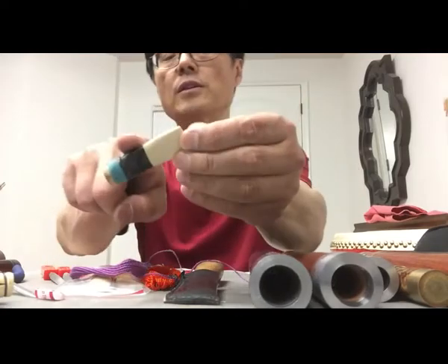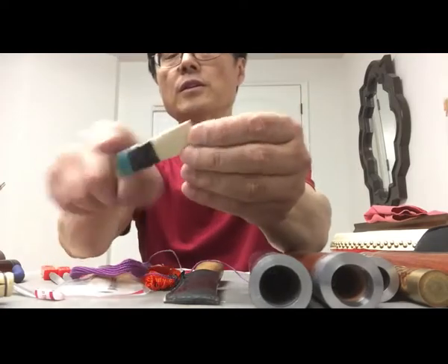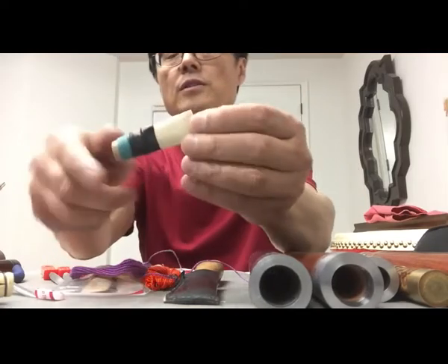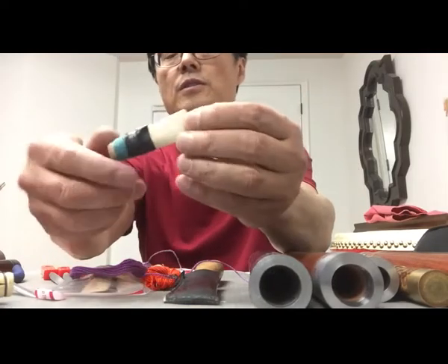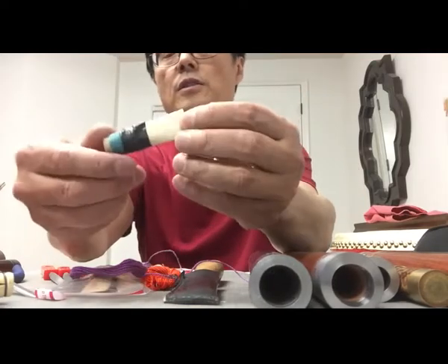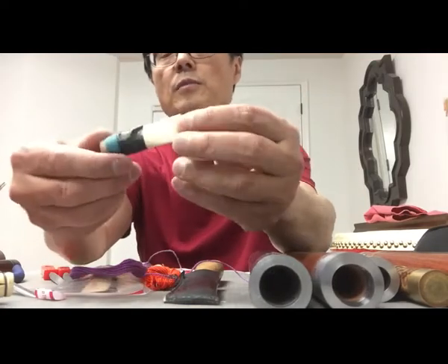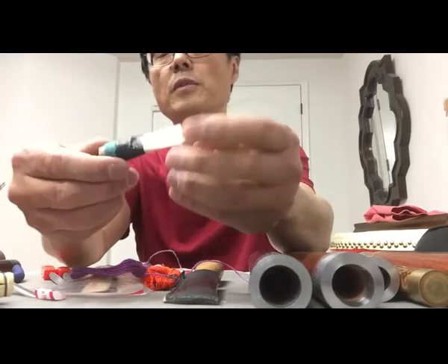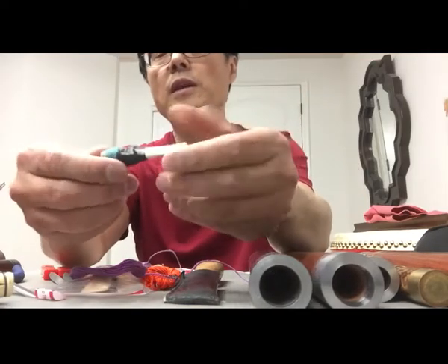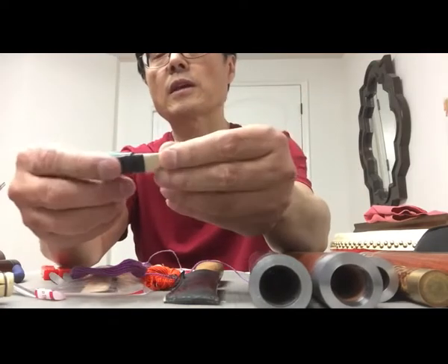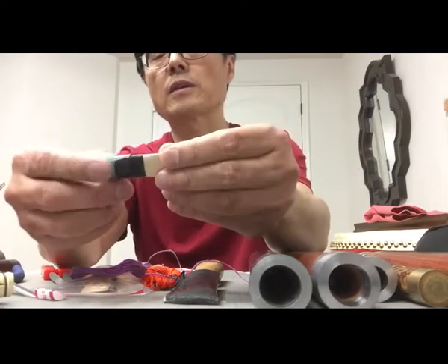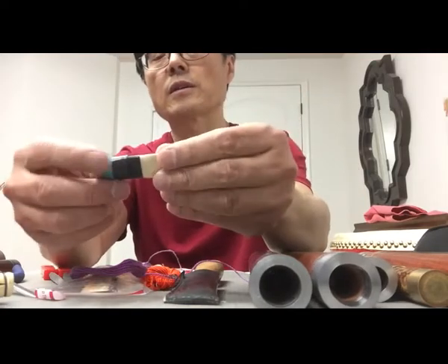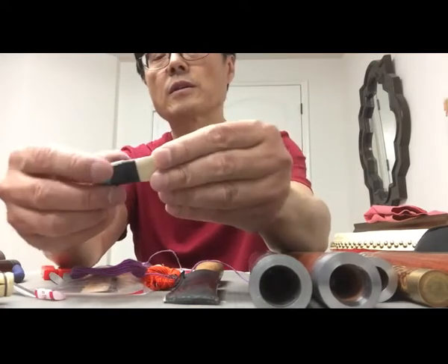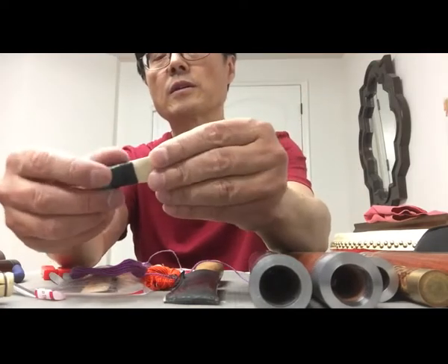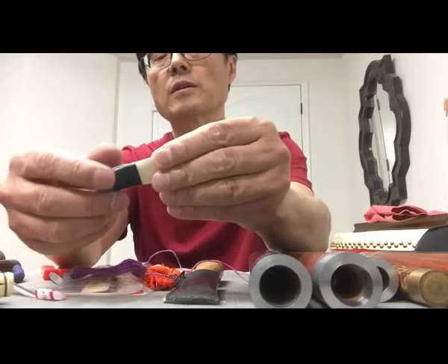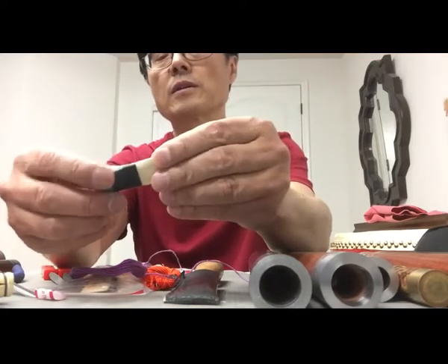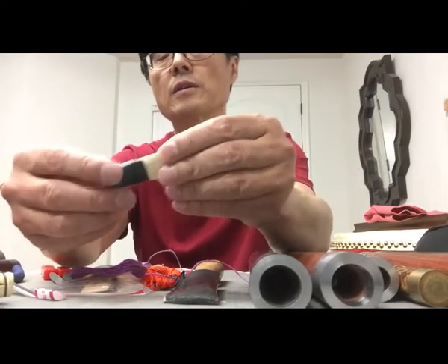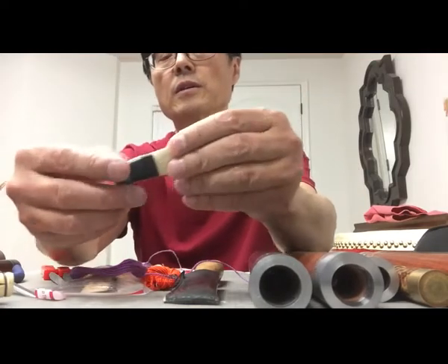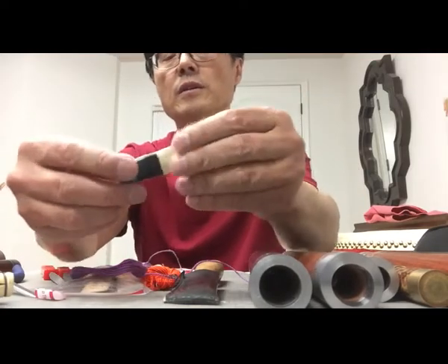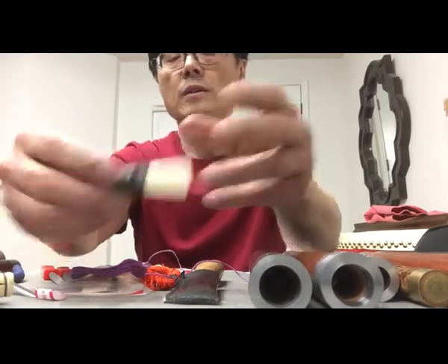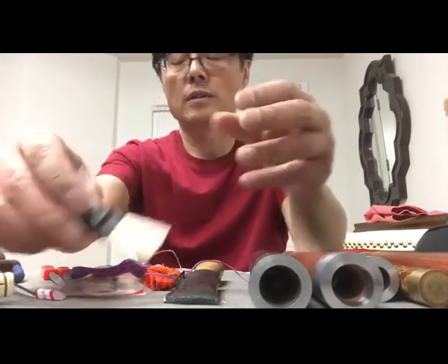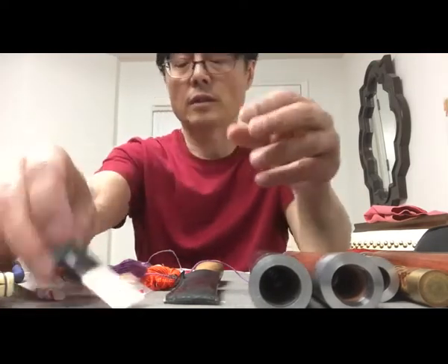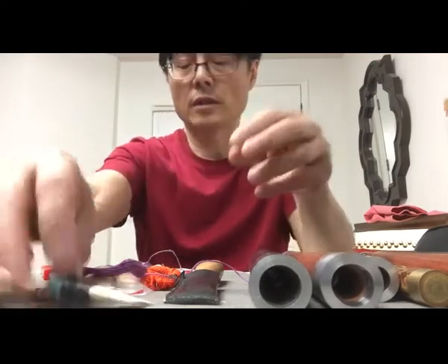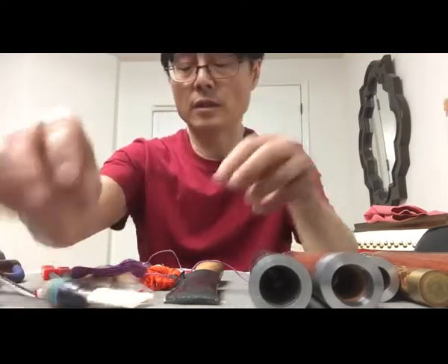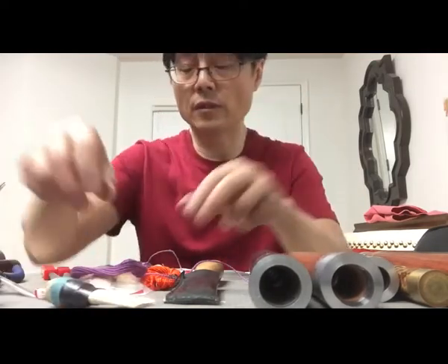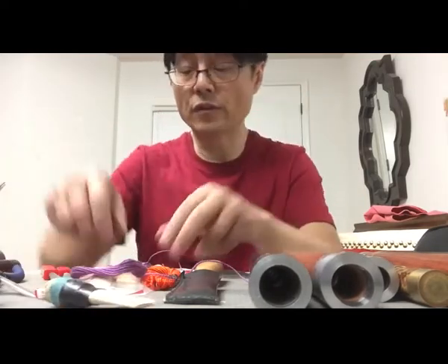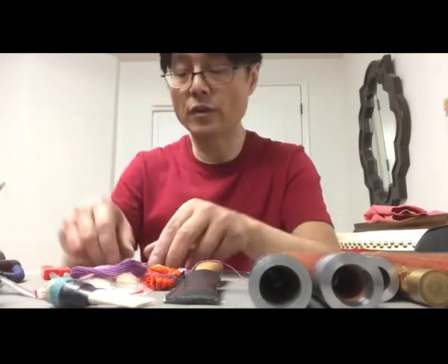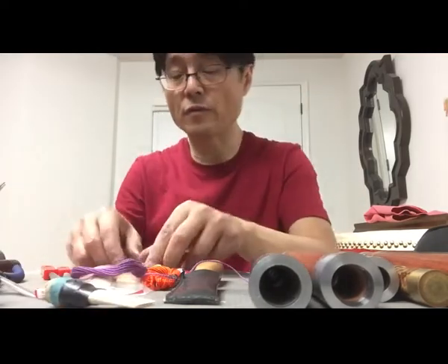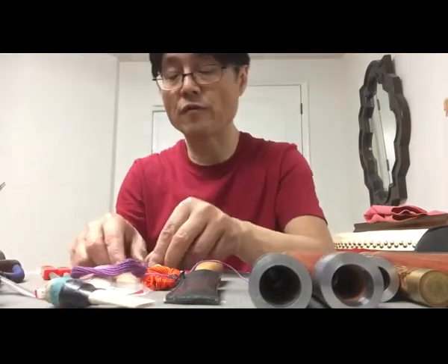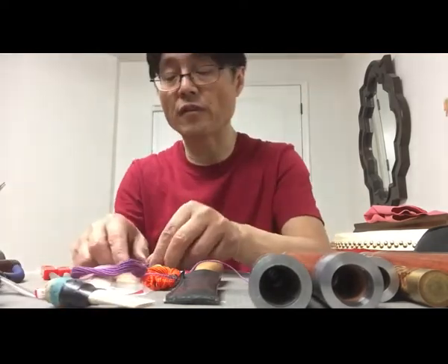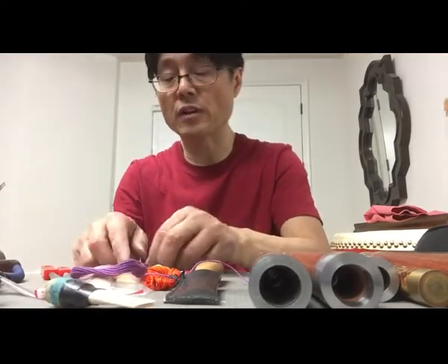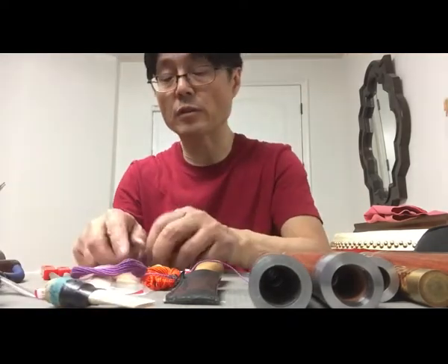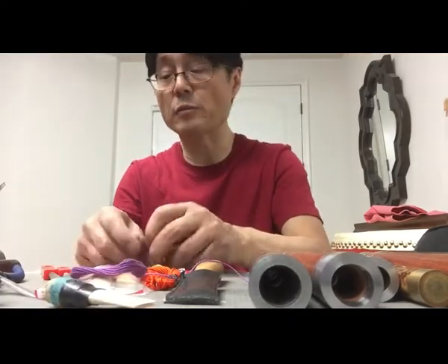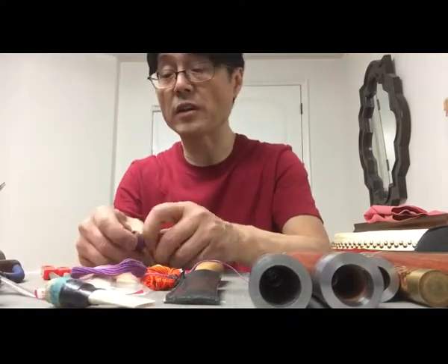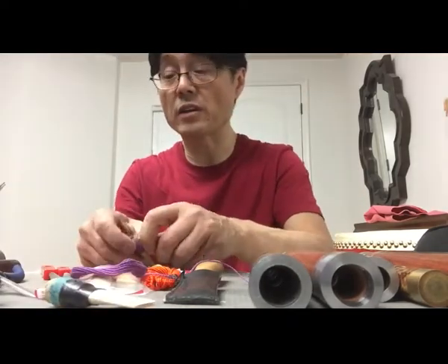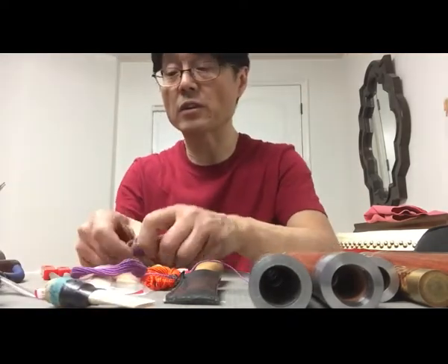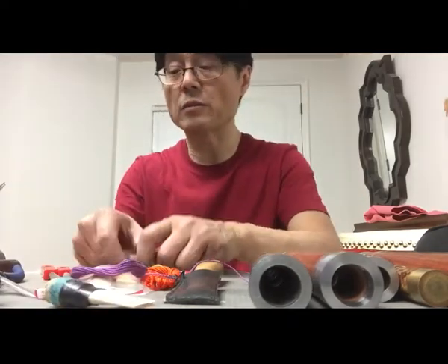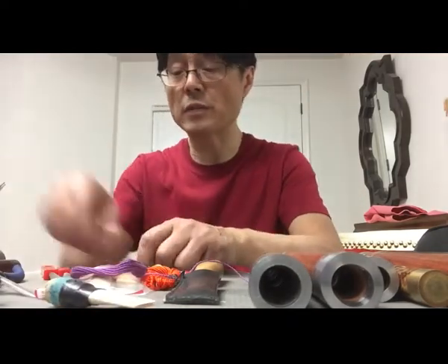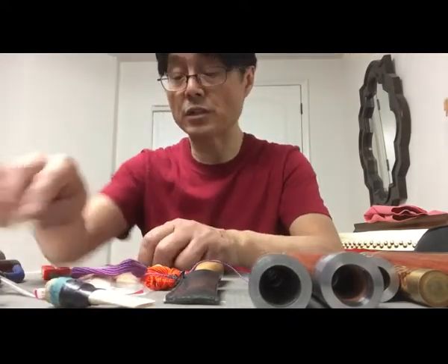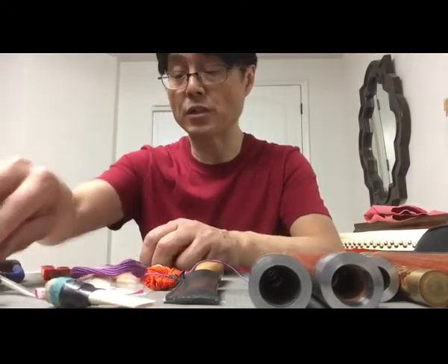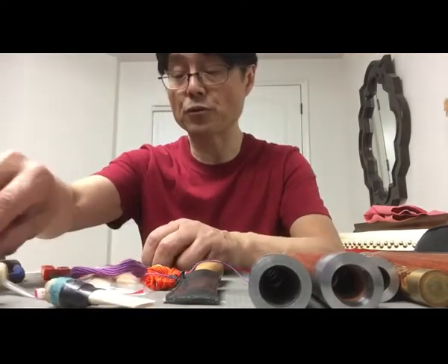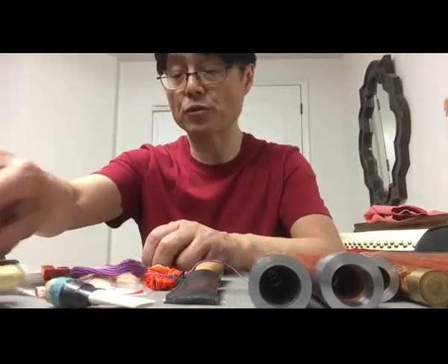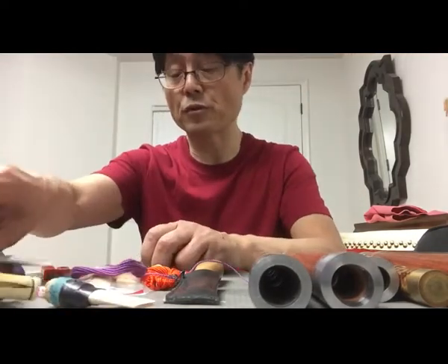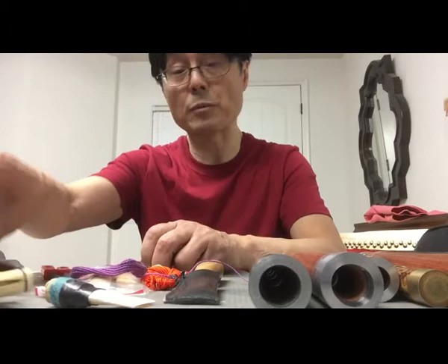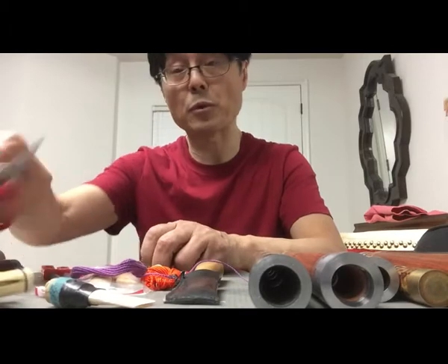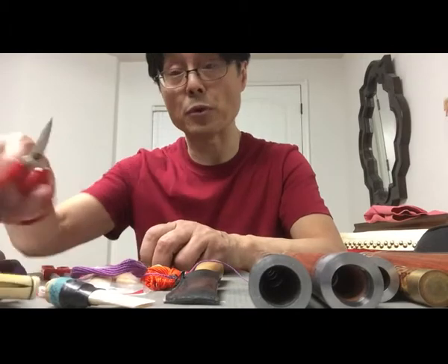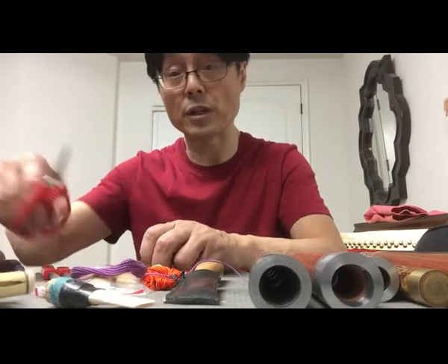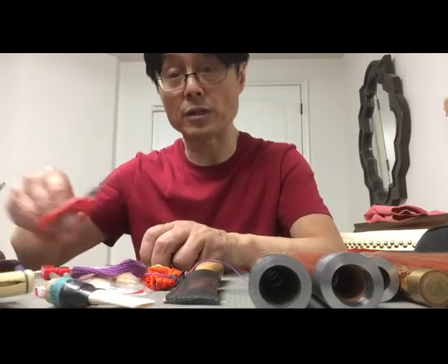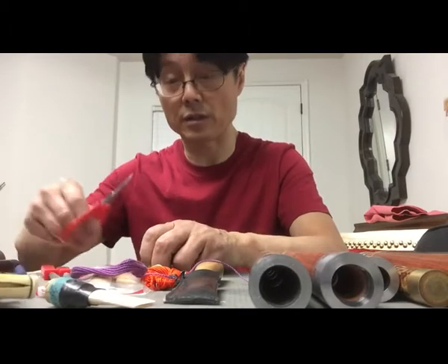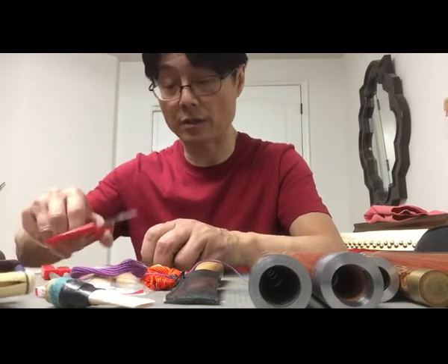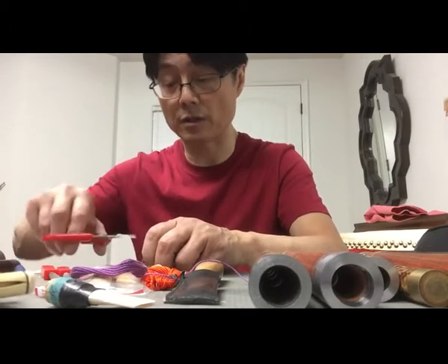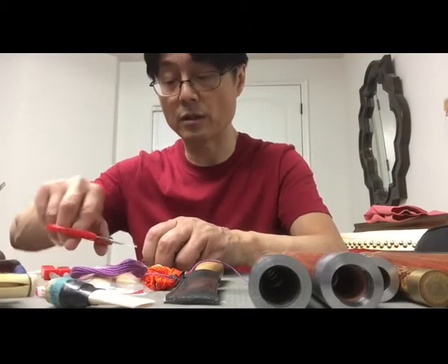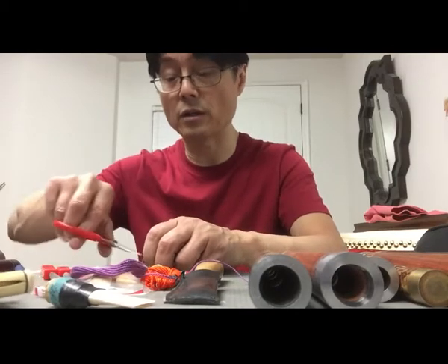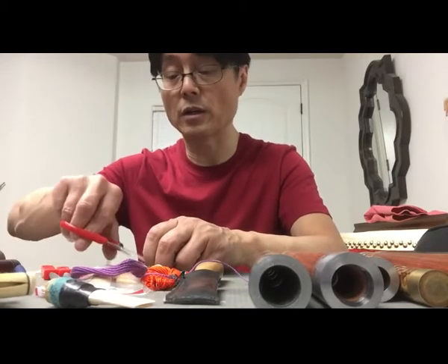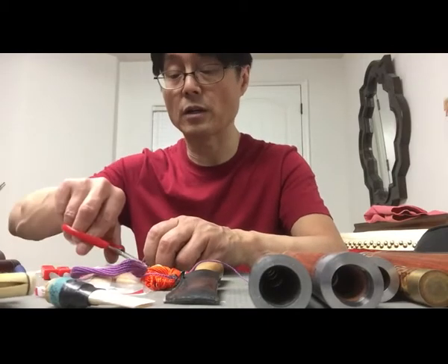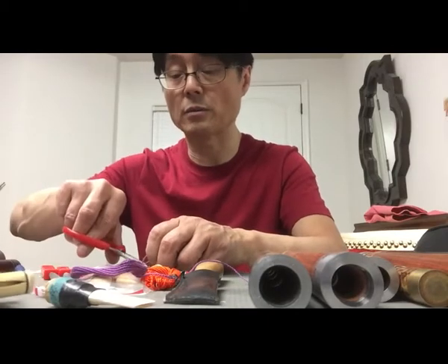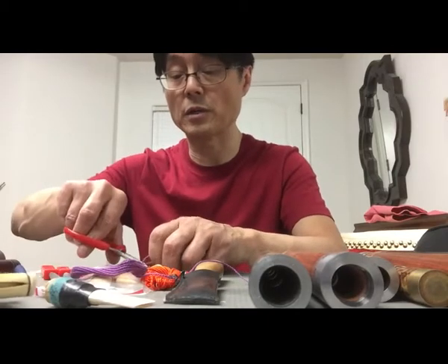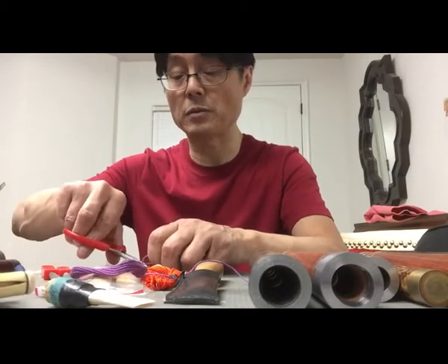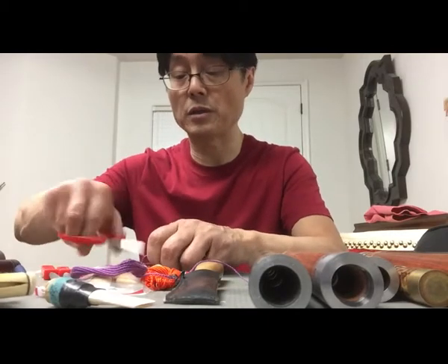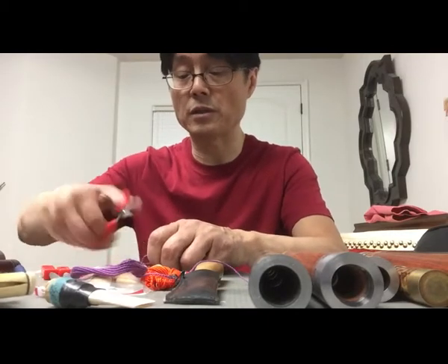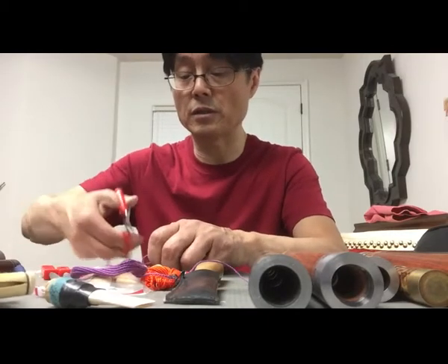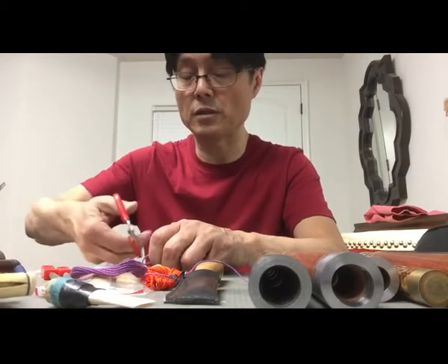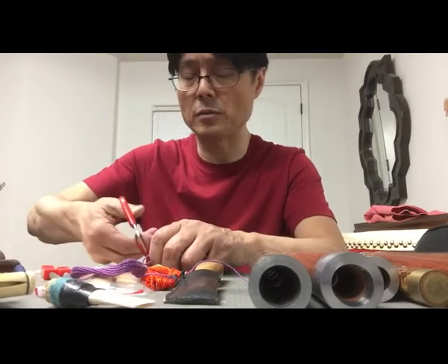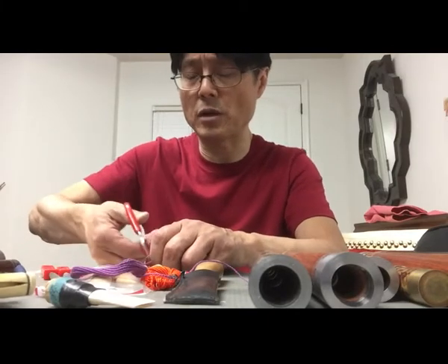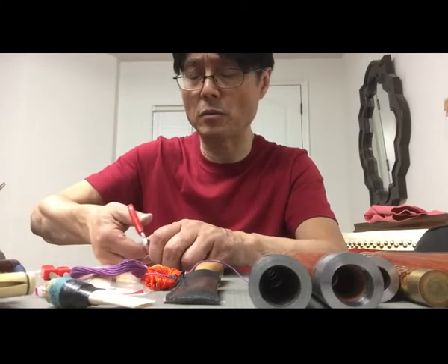So the finished reed should look like this. If you can find a better material for the wrapping that would be great — maybe you can email me and tell me what's the best.